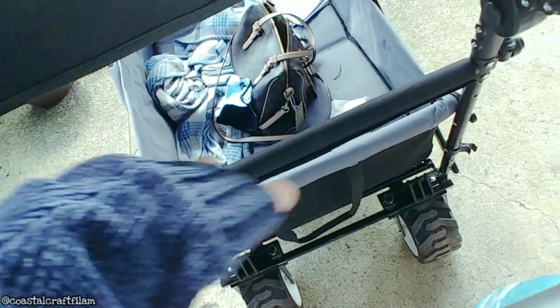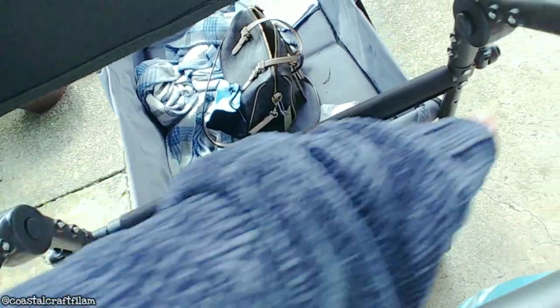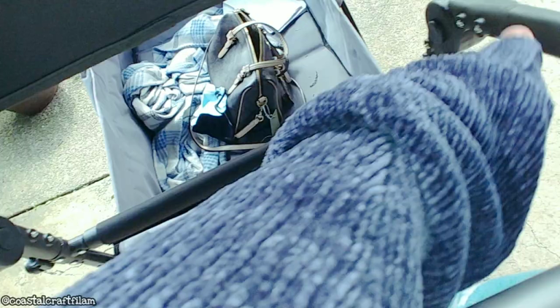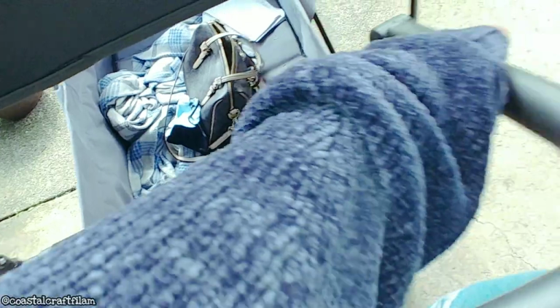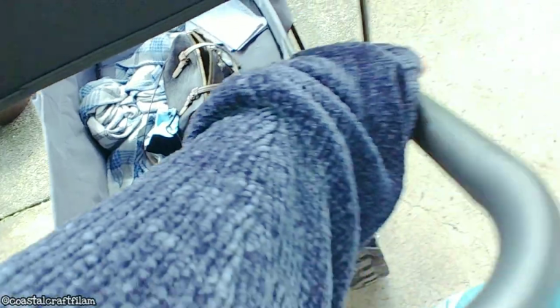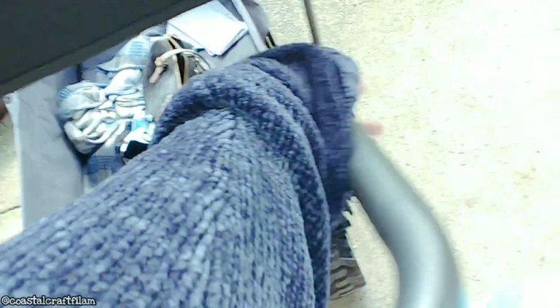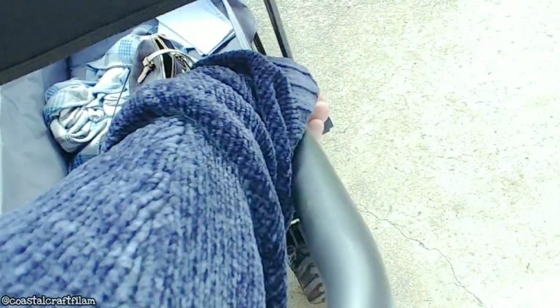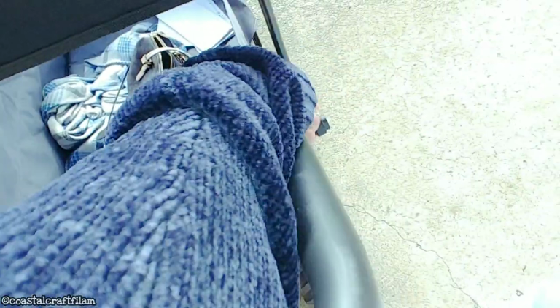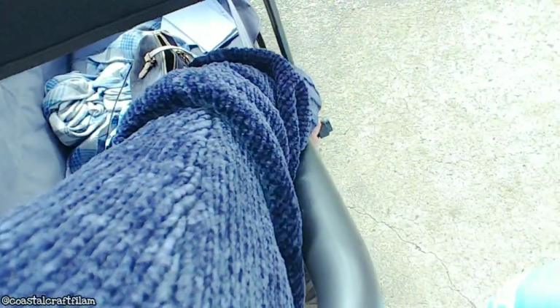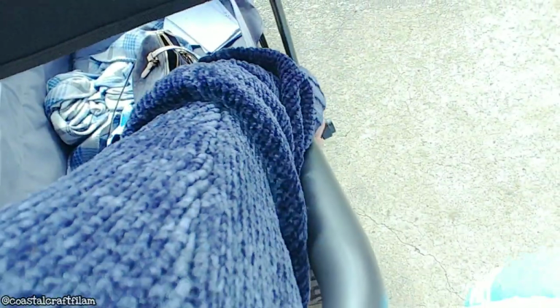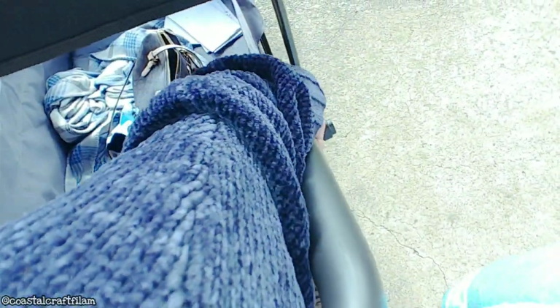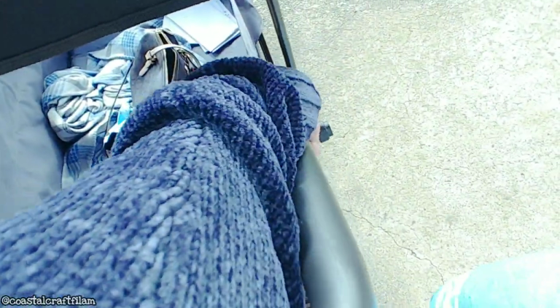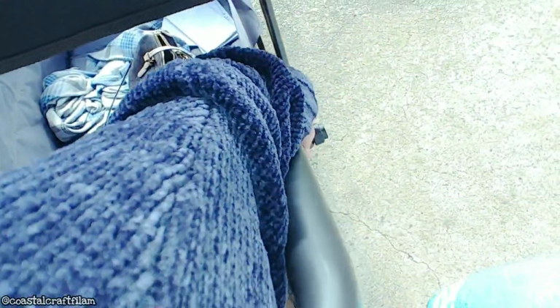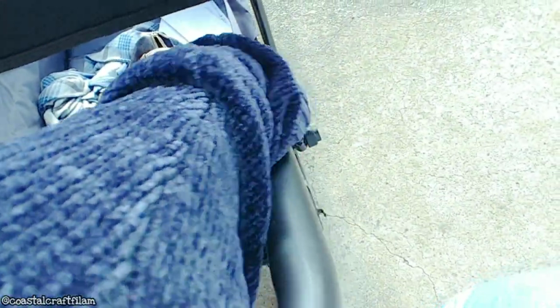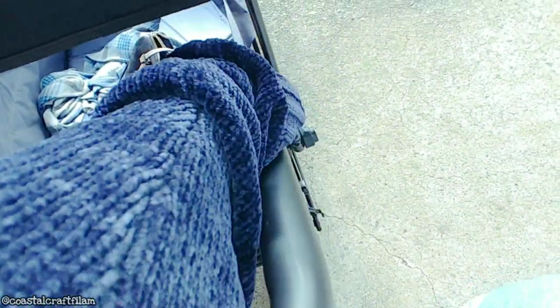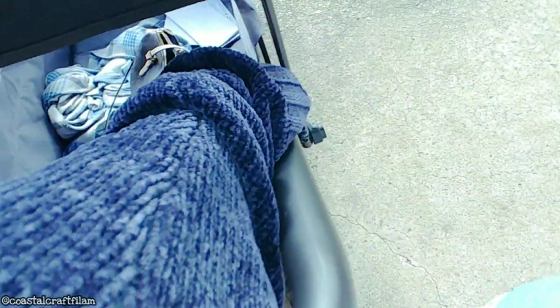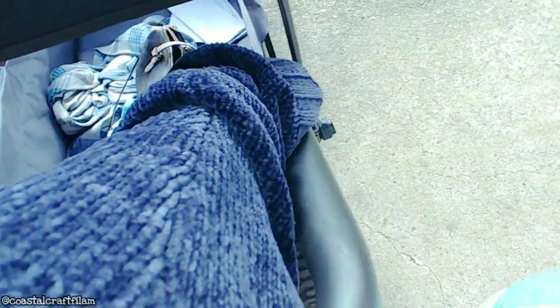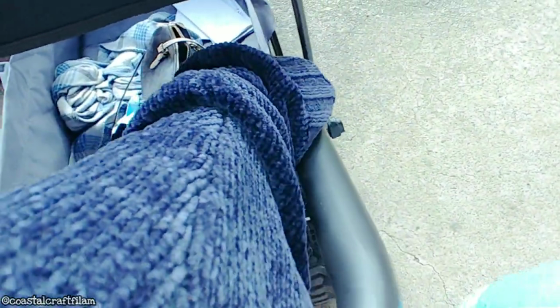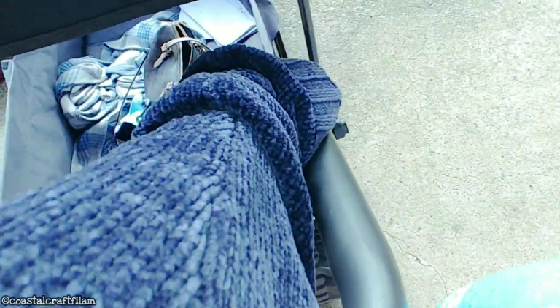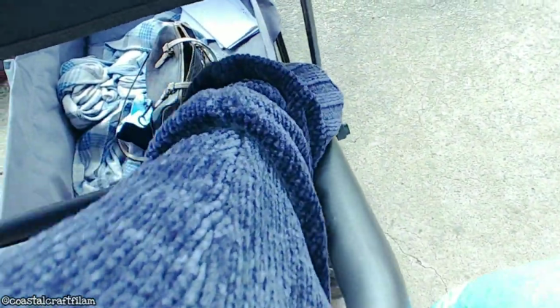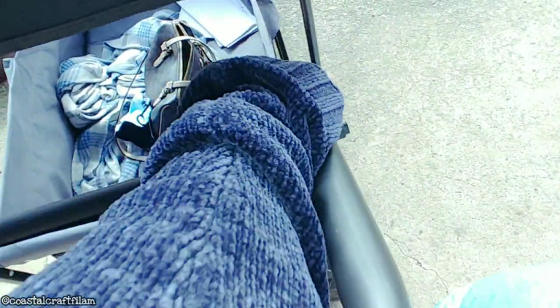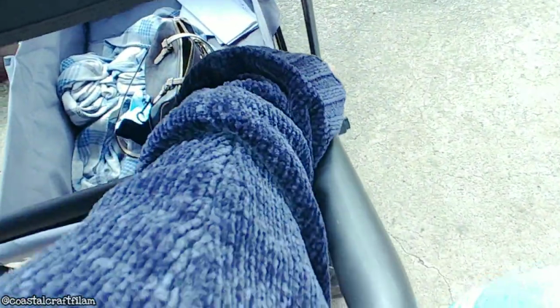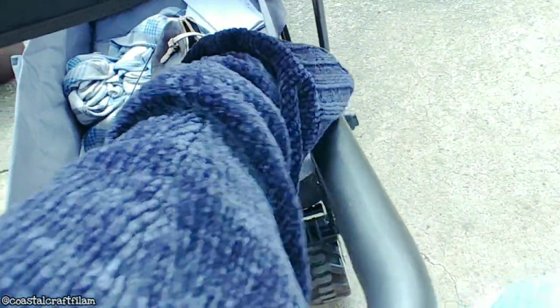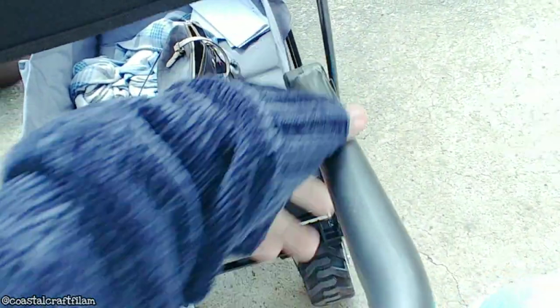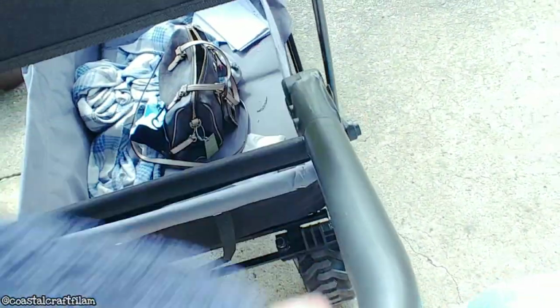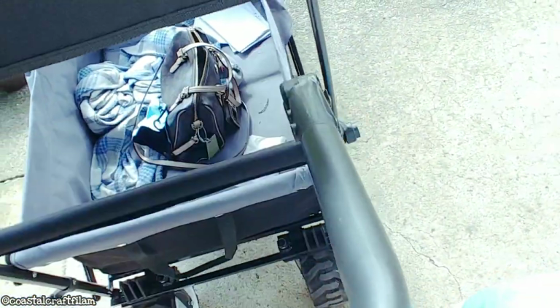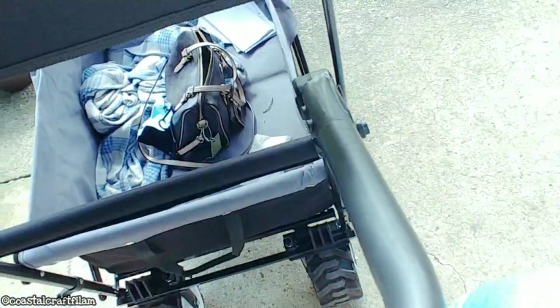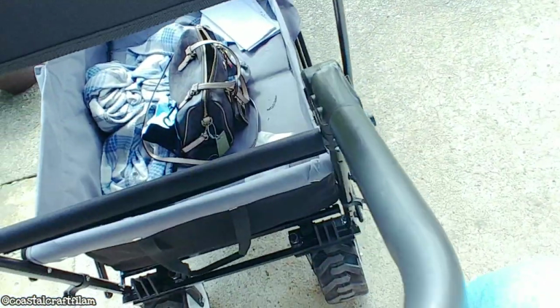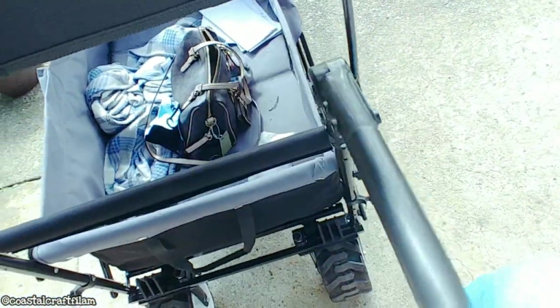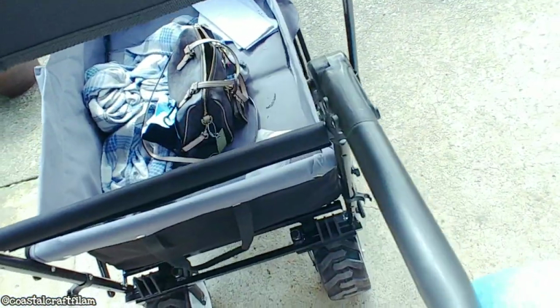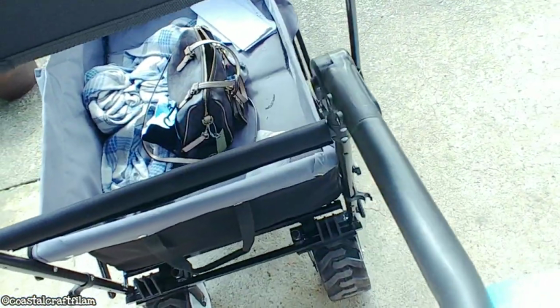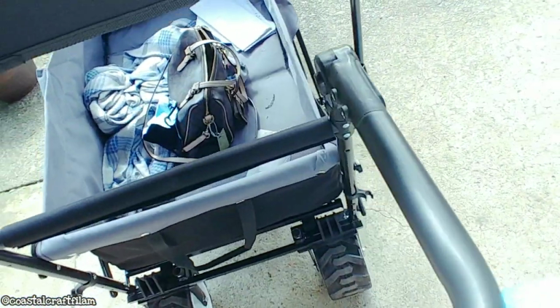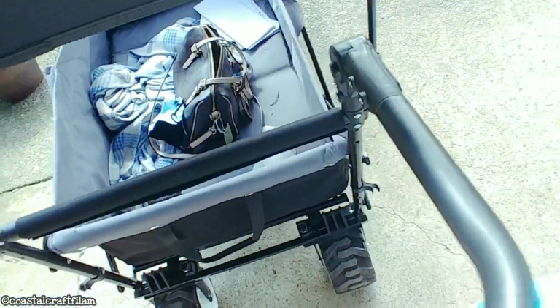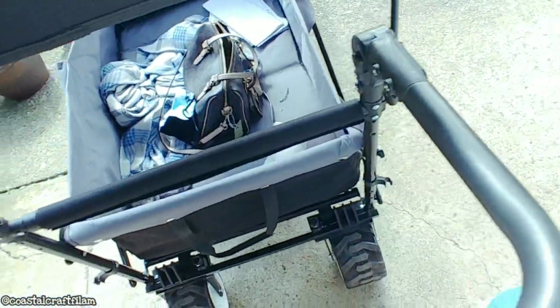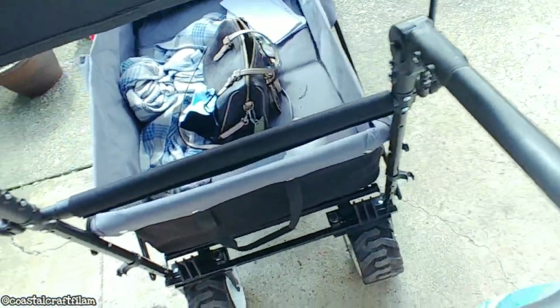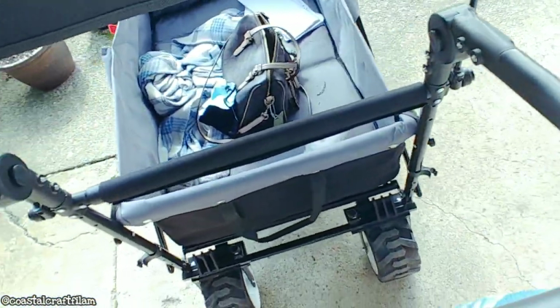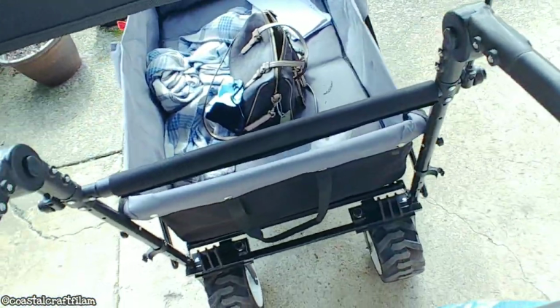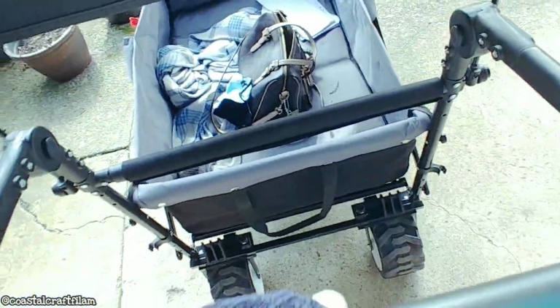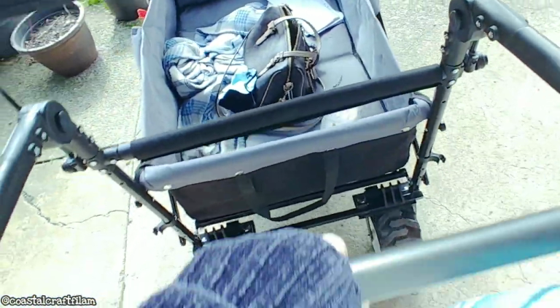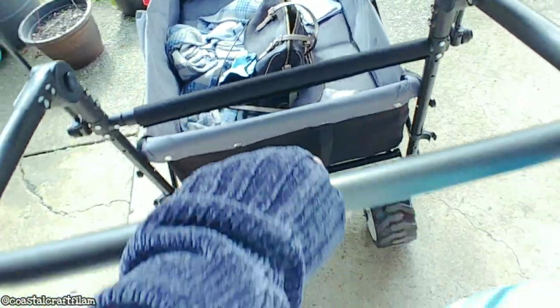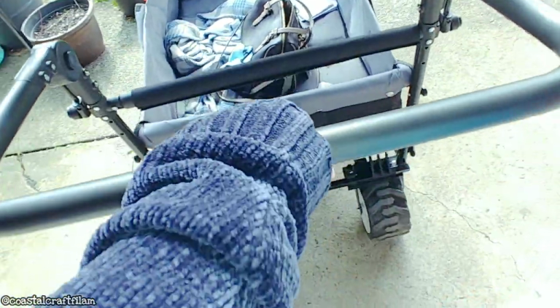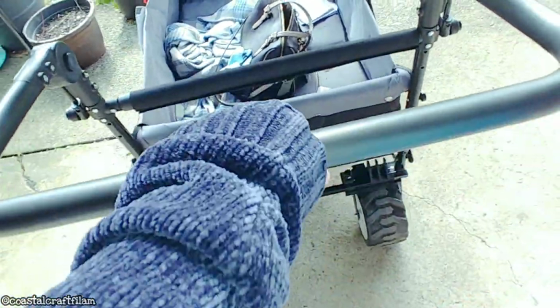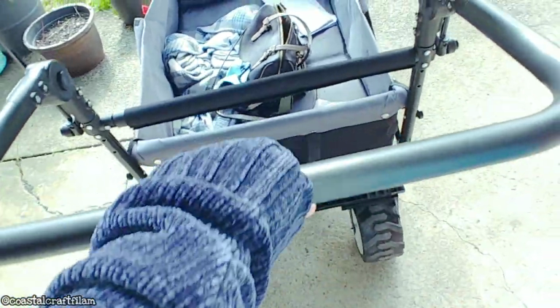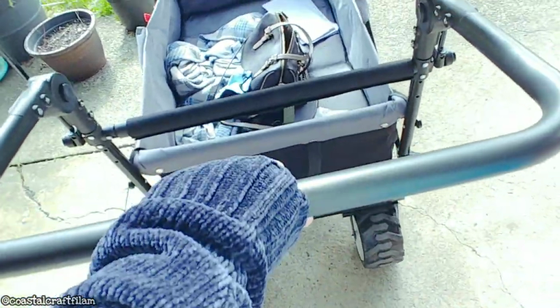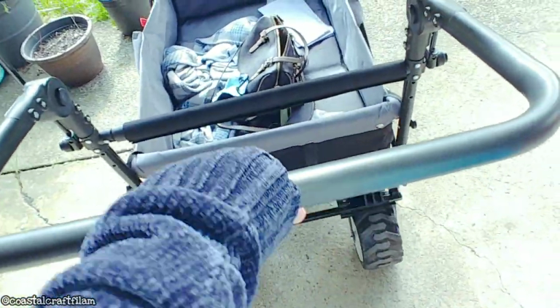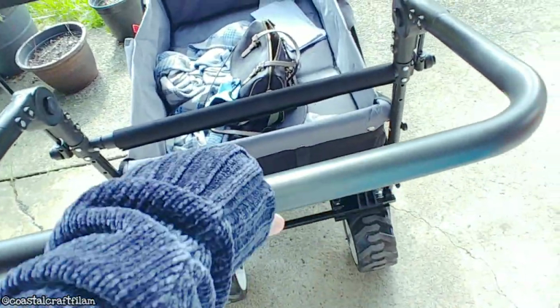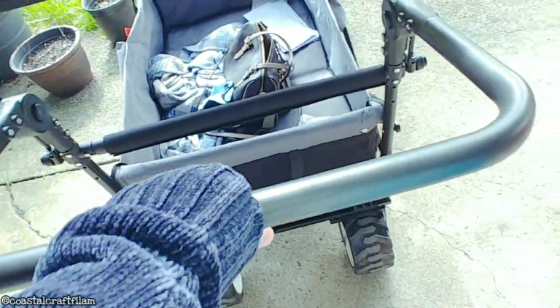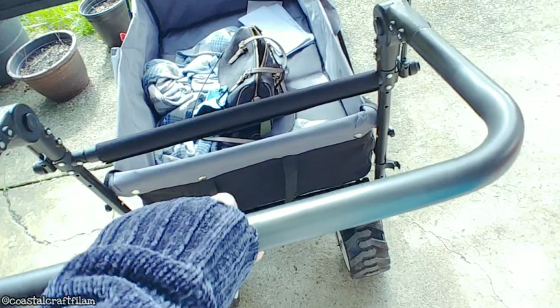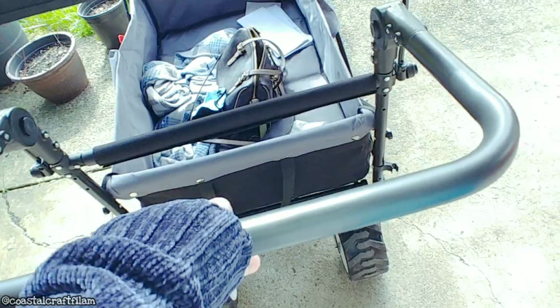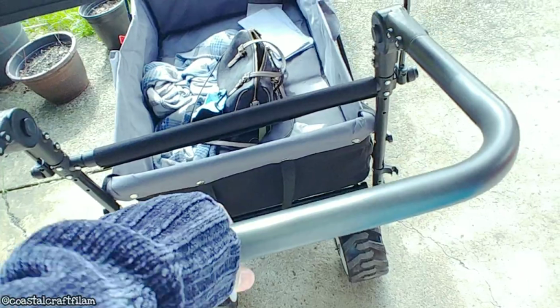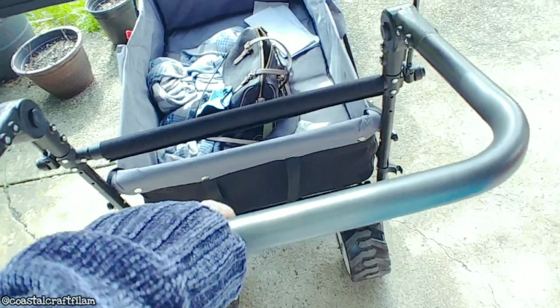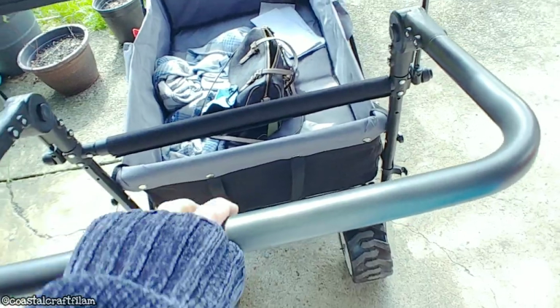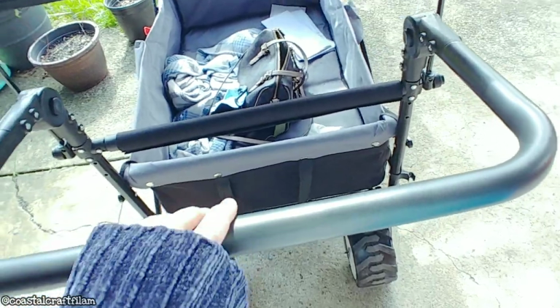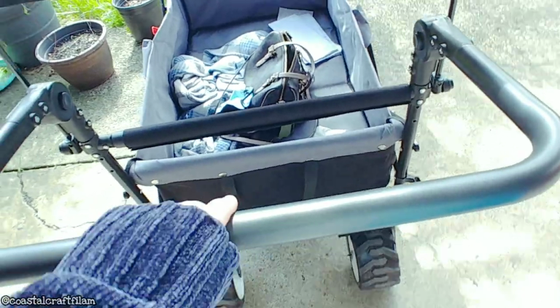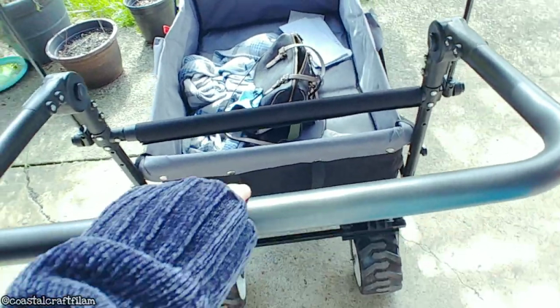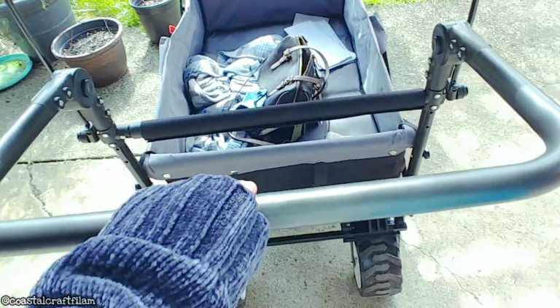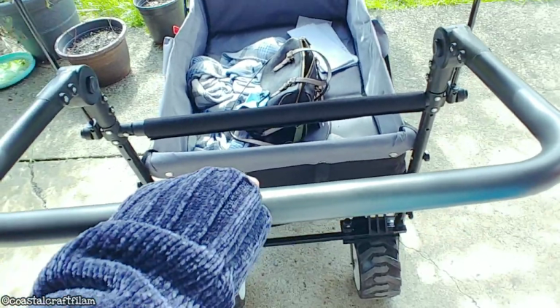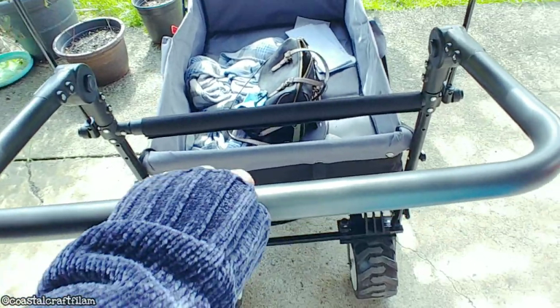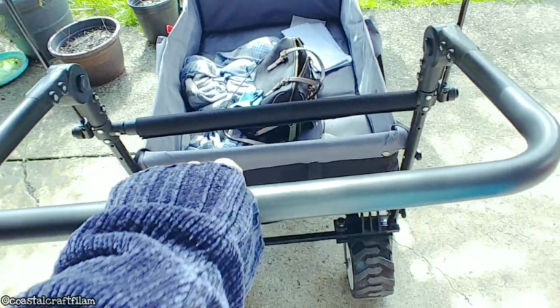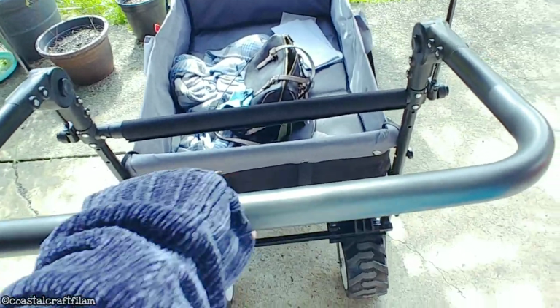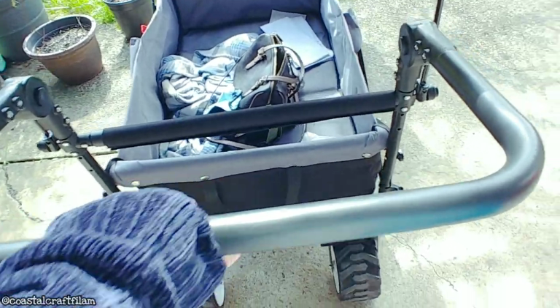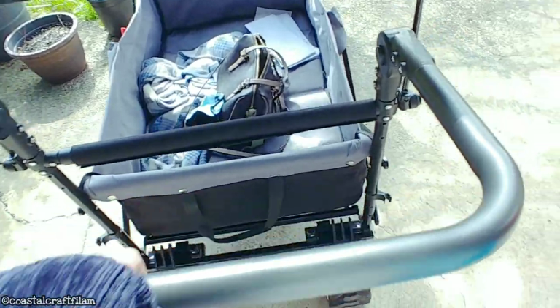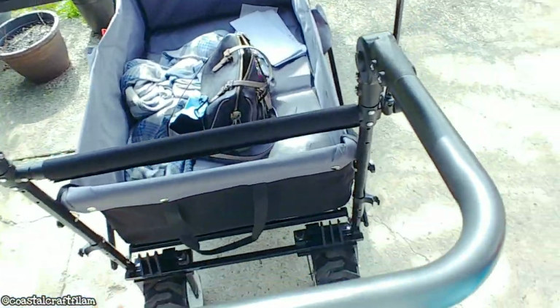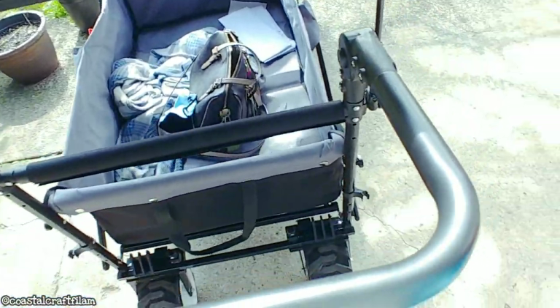There are two buttons at the bottom that you can push, and then you can adjust the tilt of the handle.